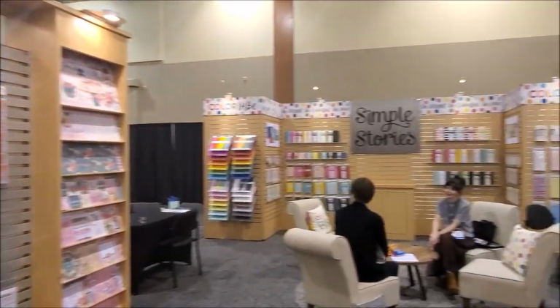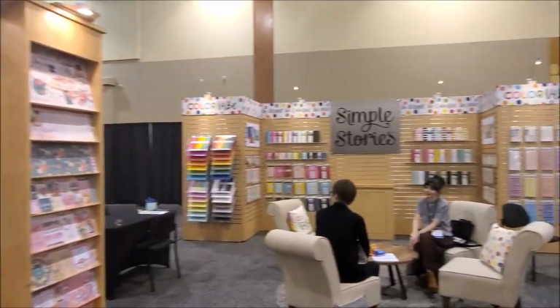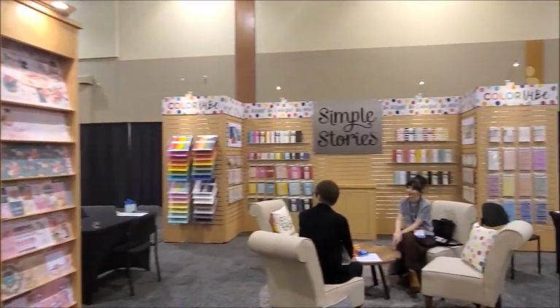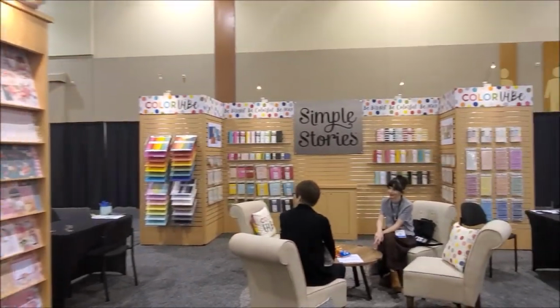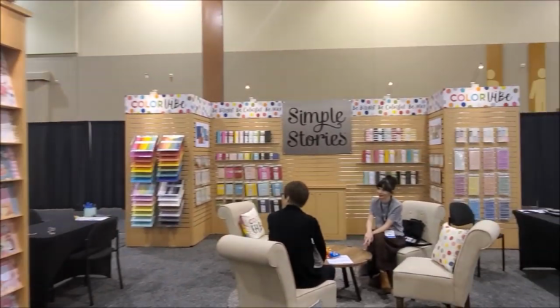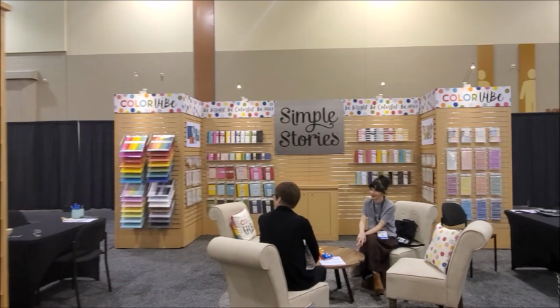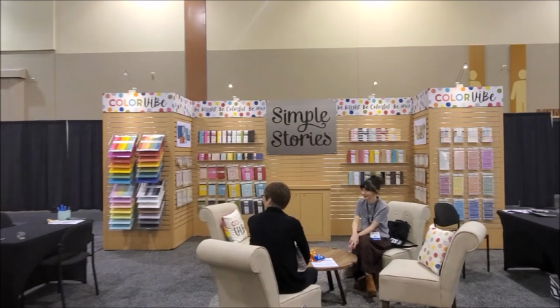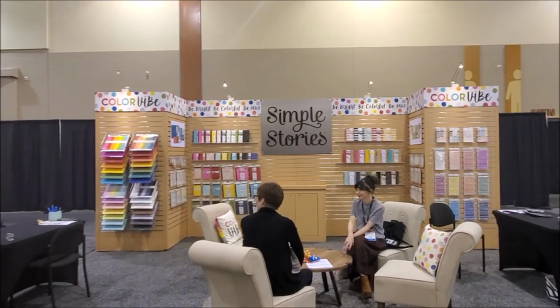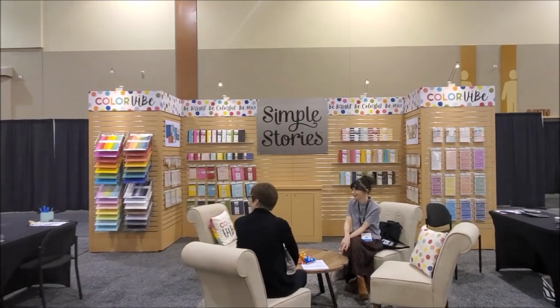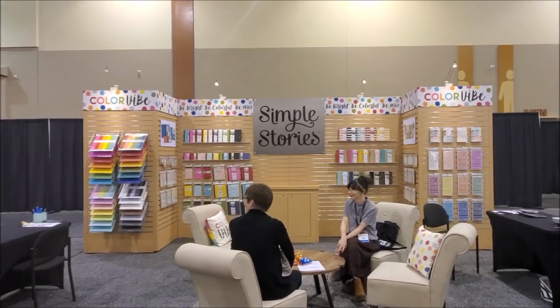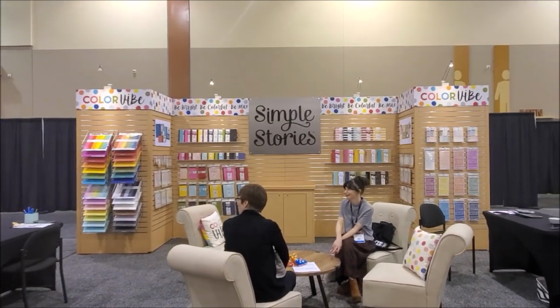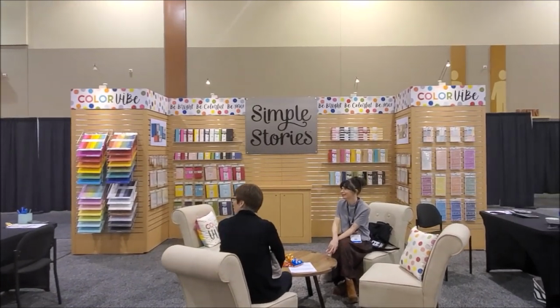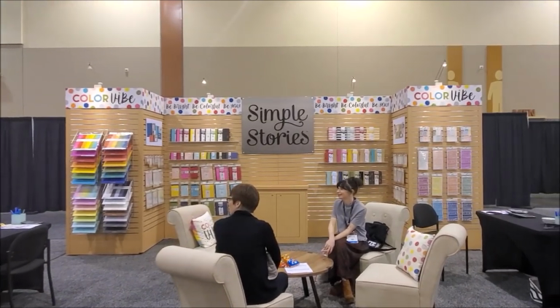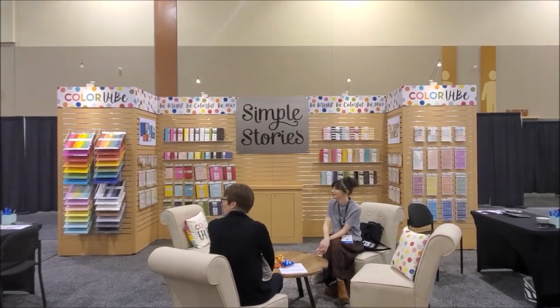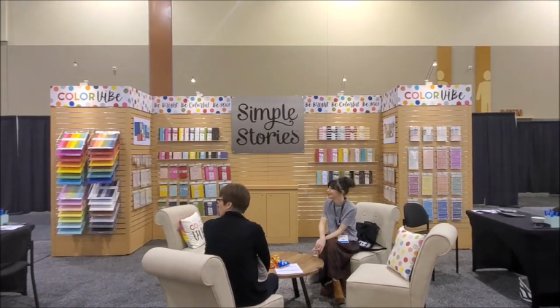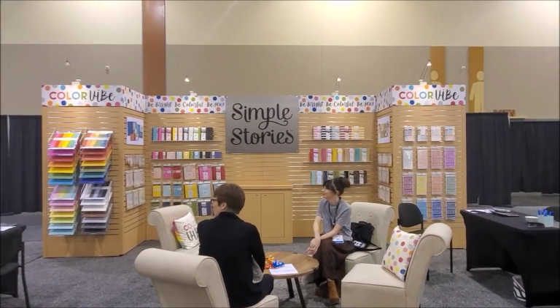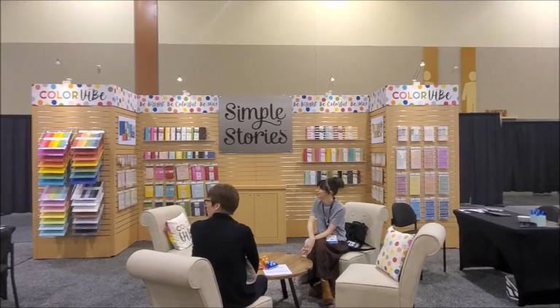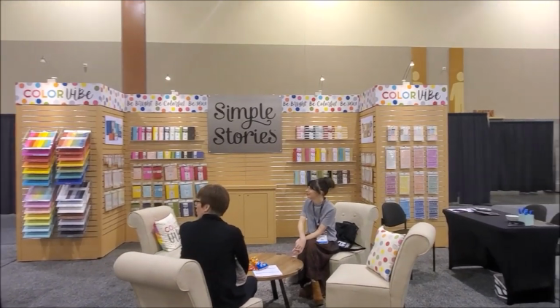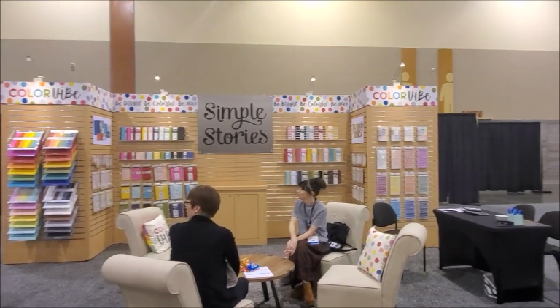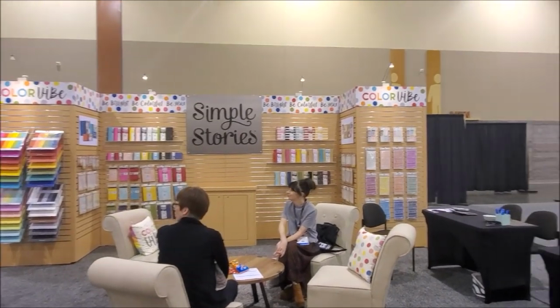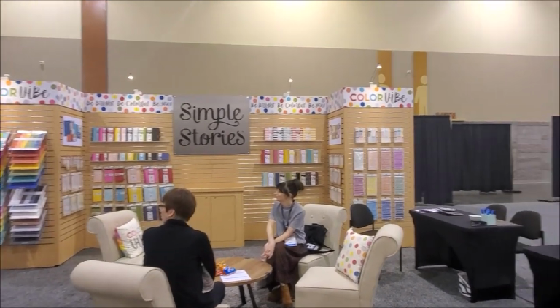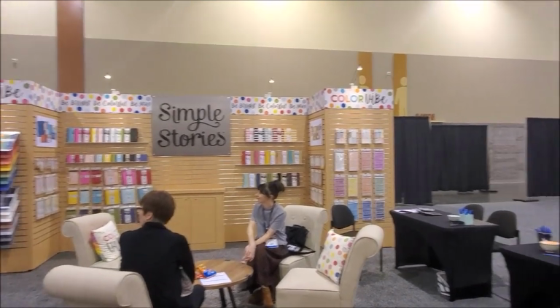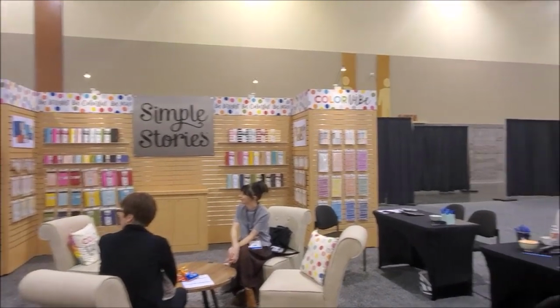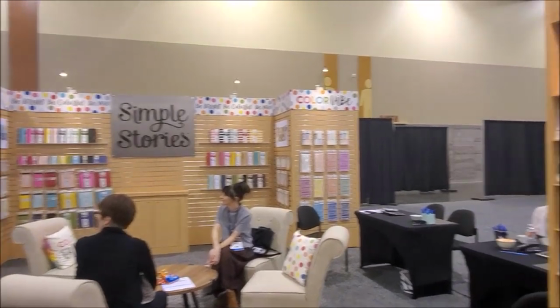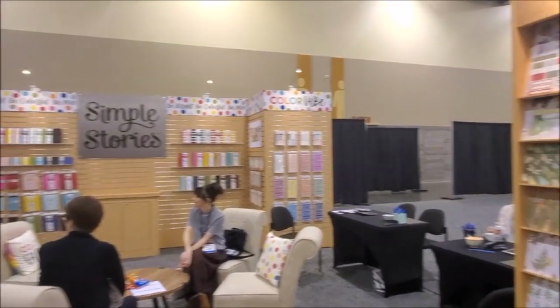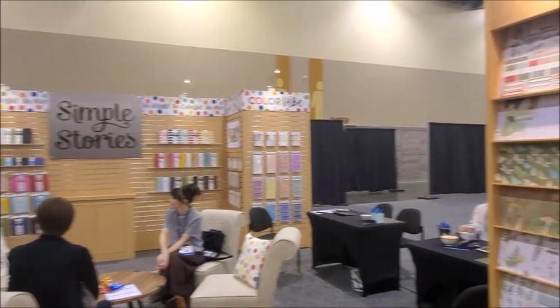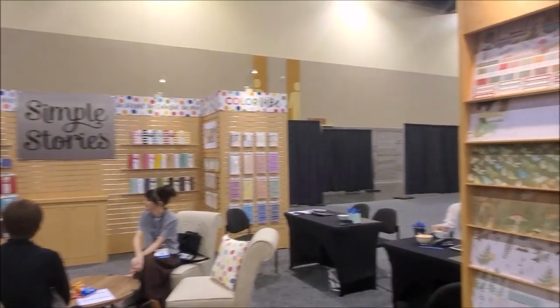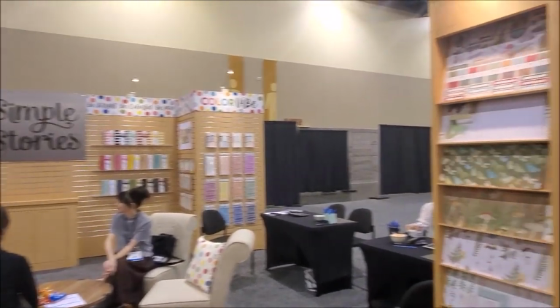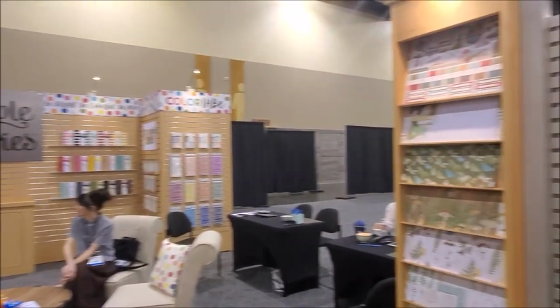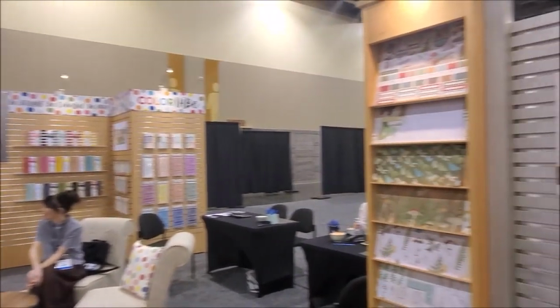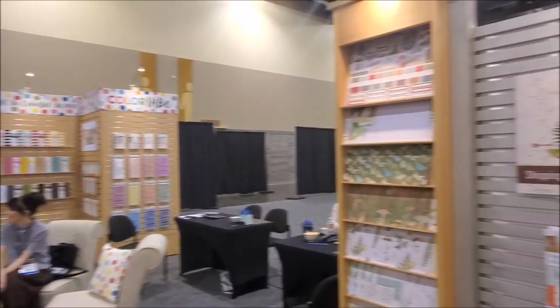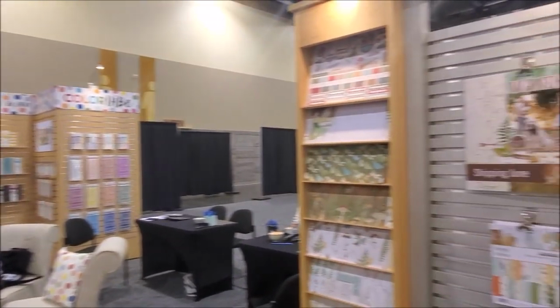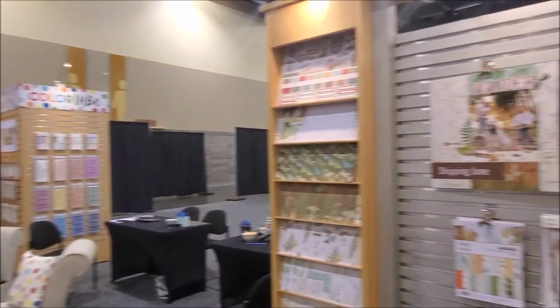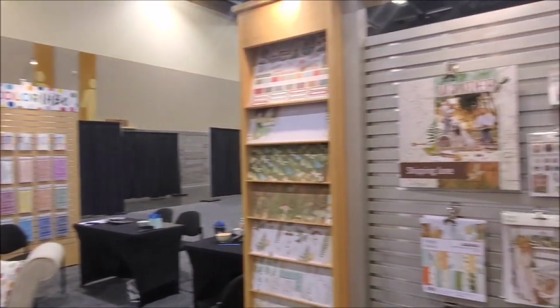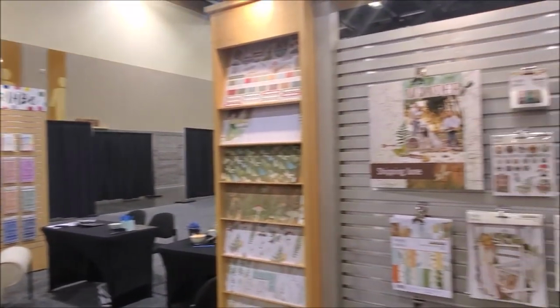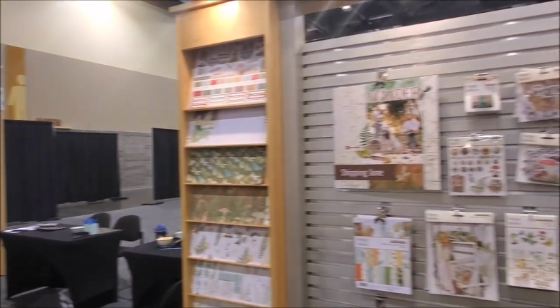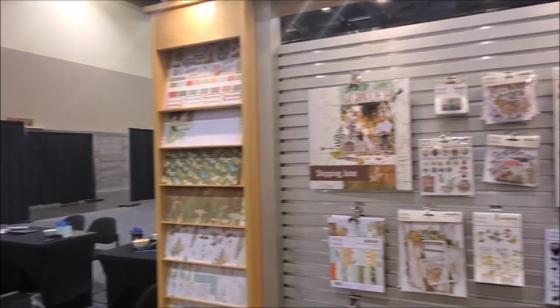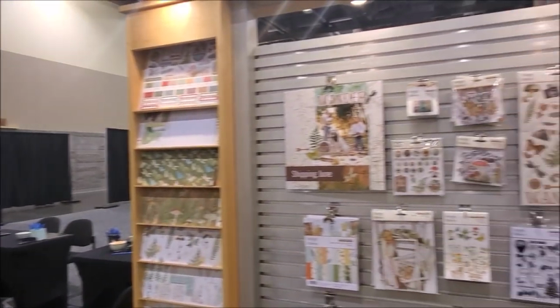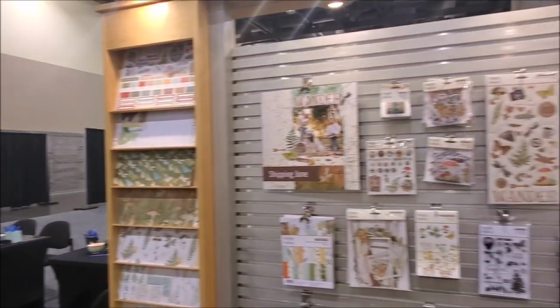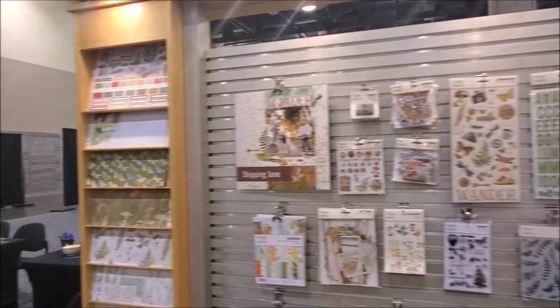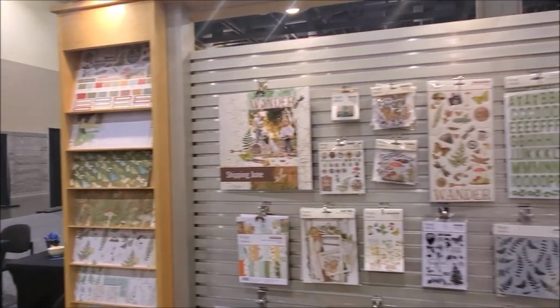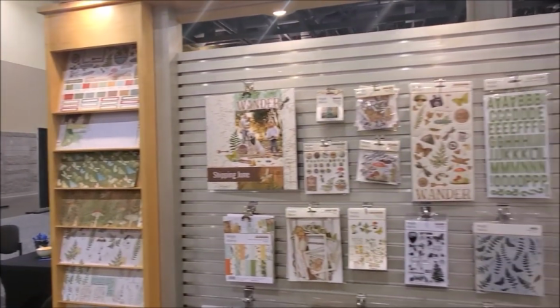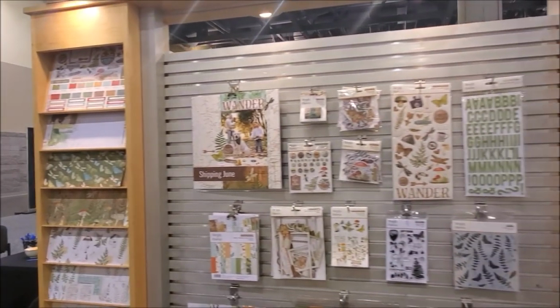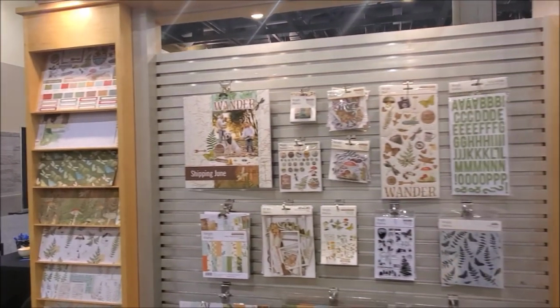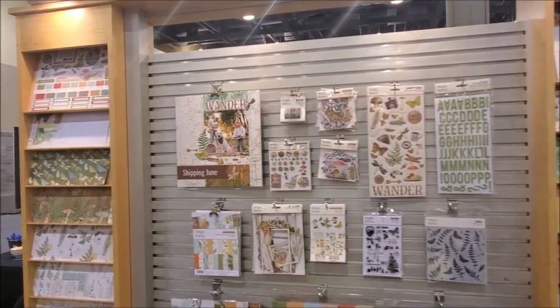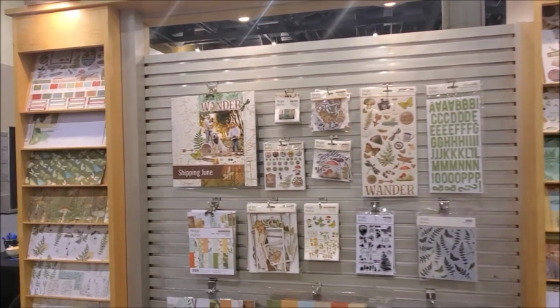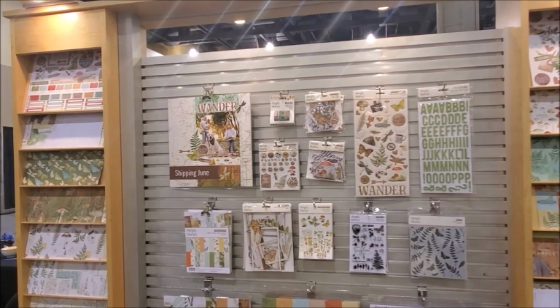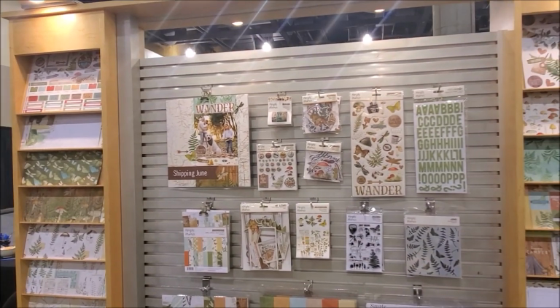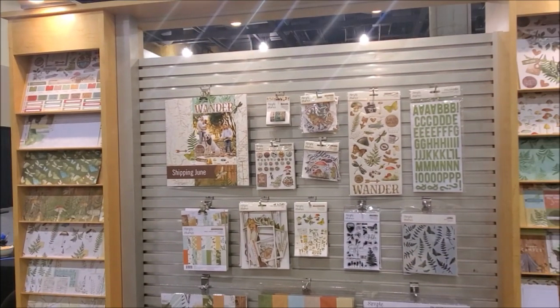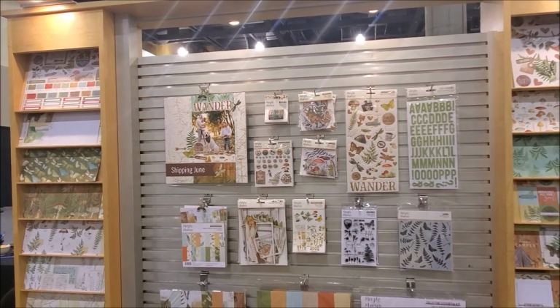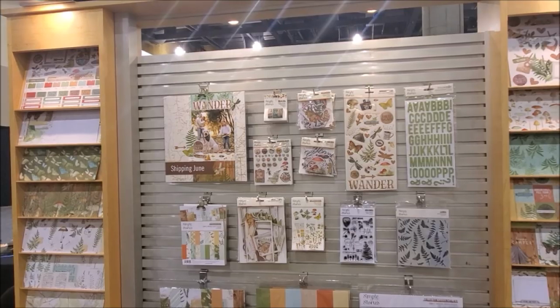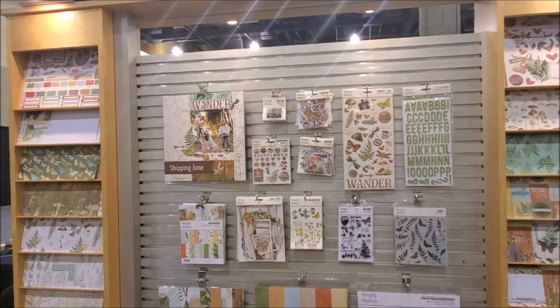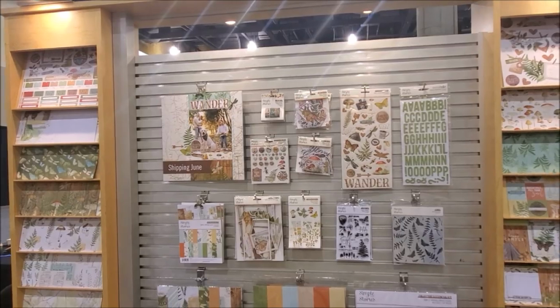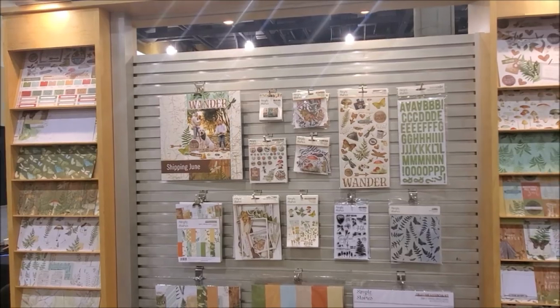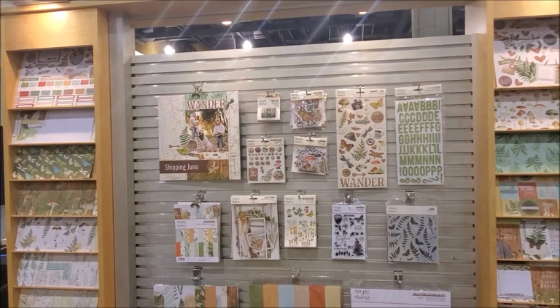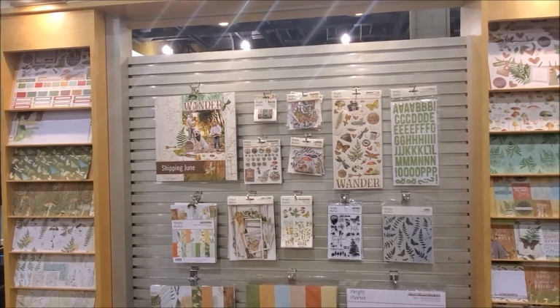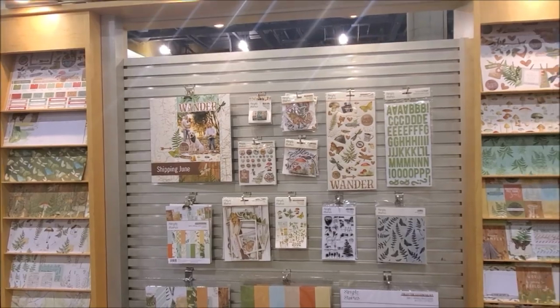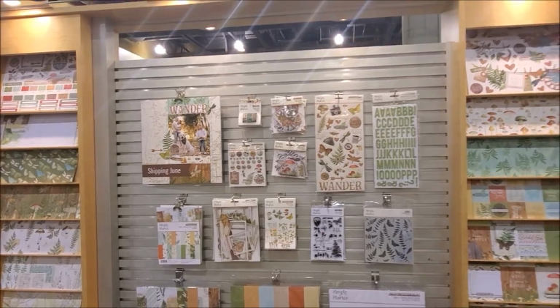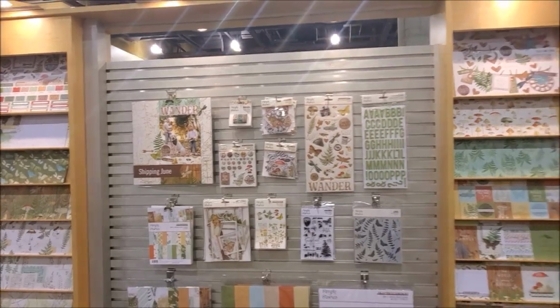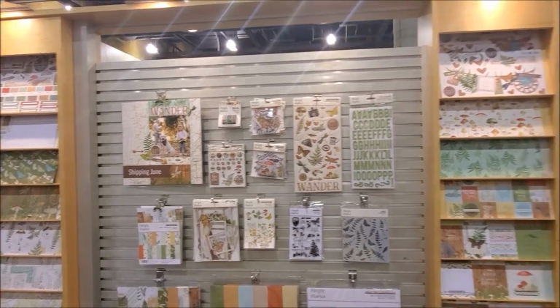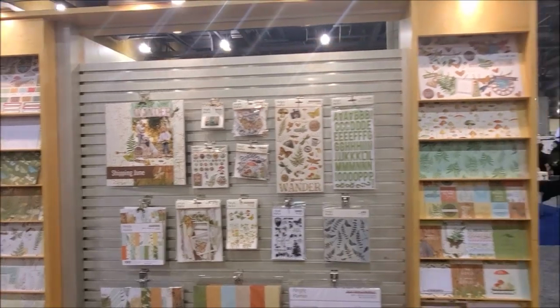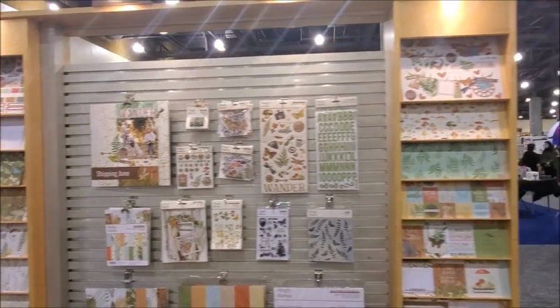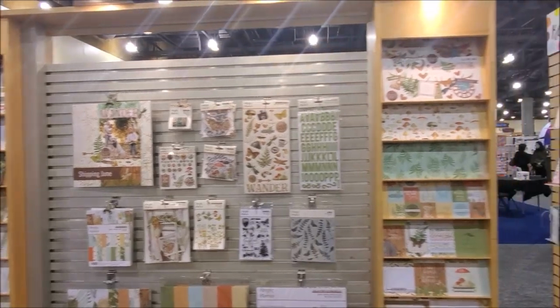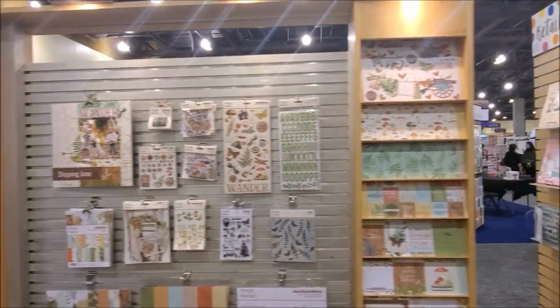Obviously they have their snap folders over there — super cute. Look at this: Wander, shipping in June. Adorable.